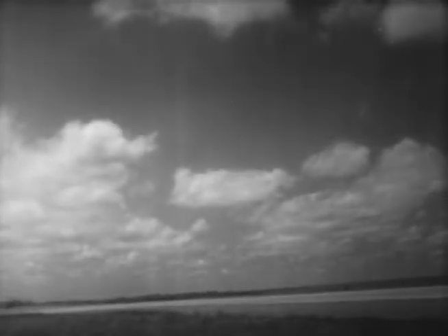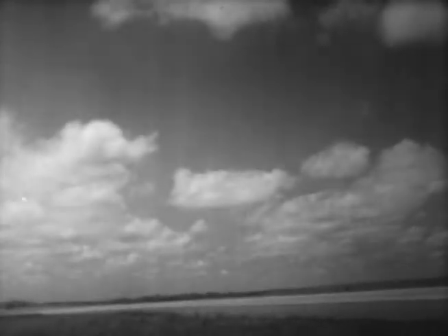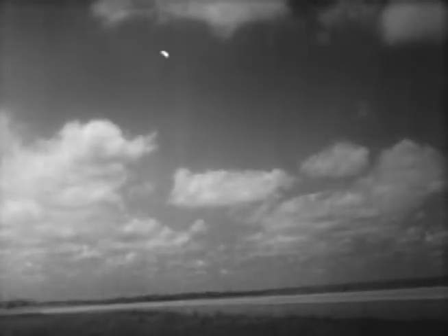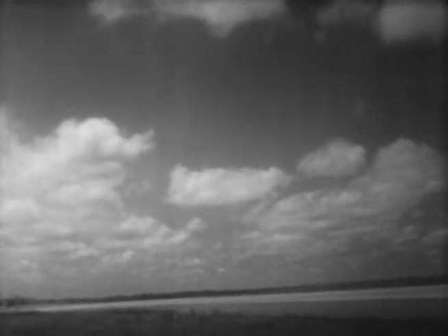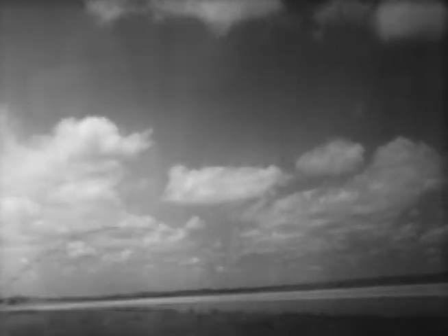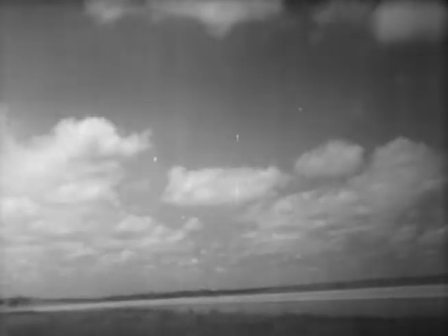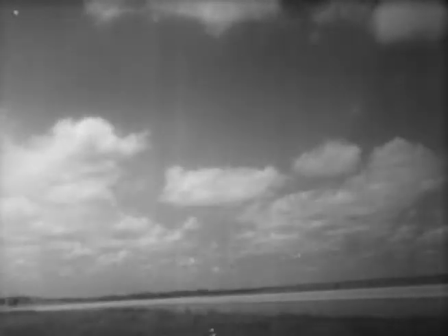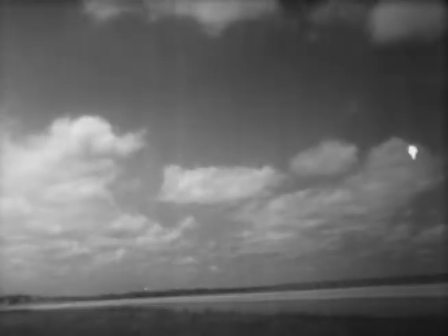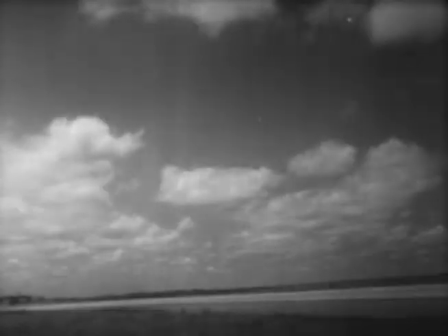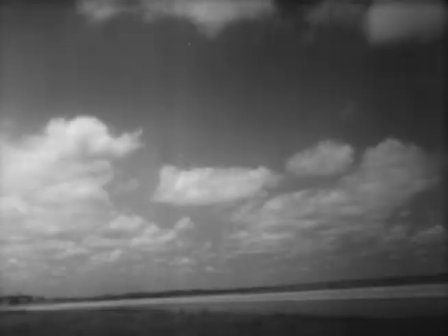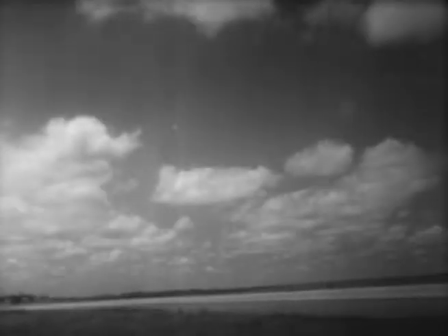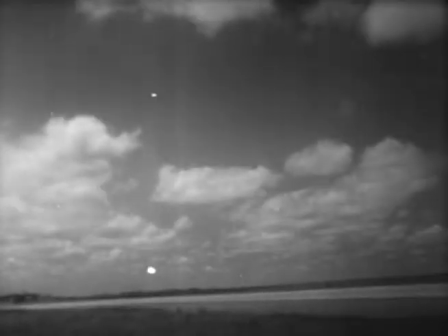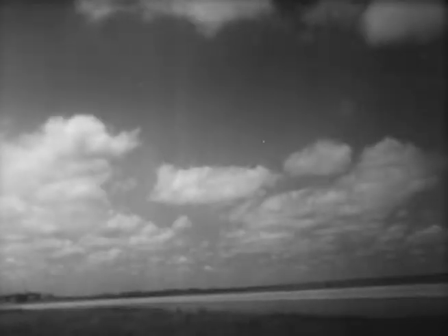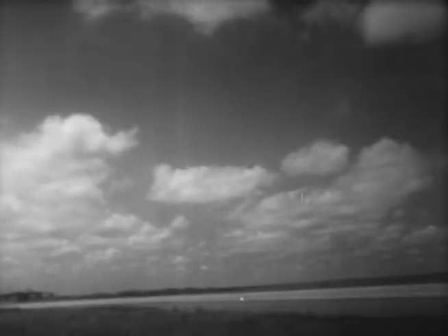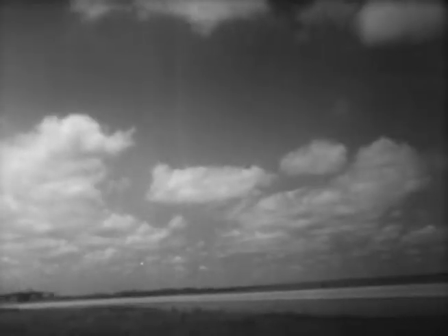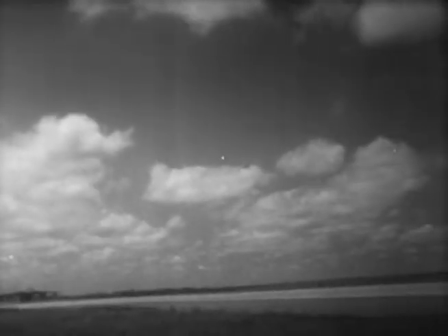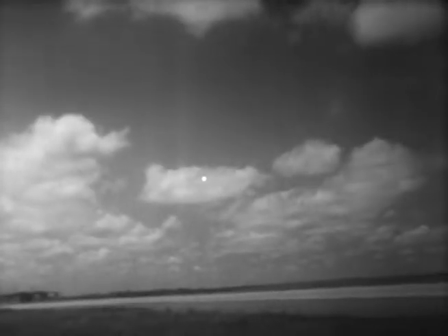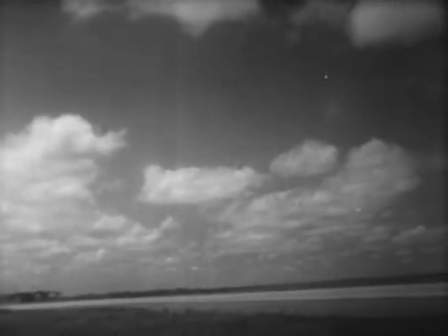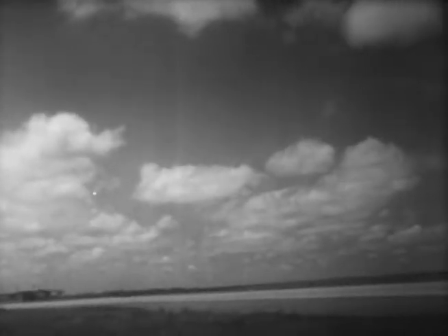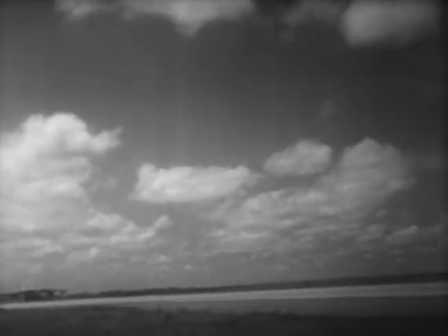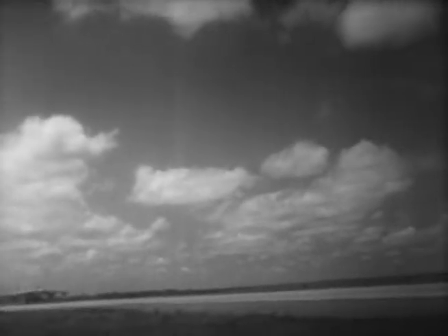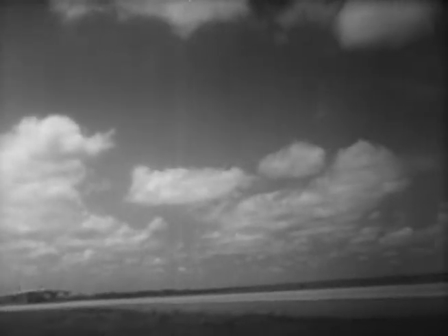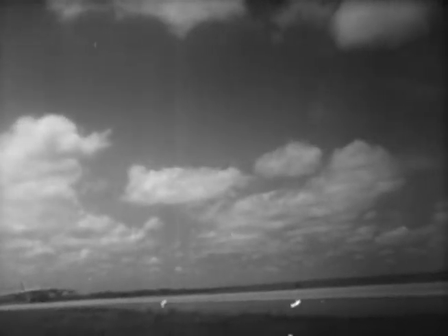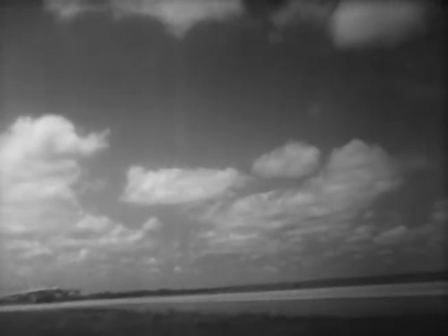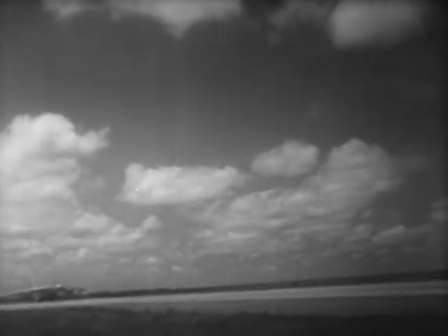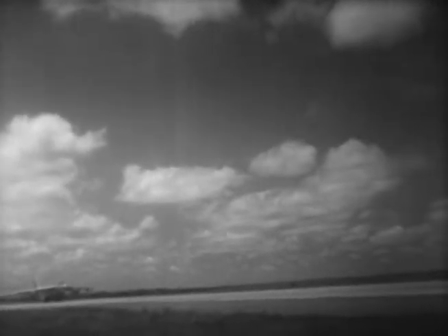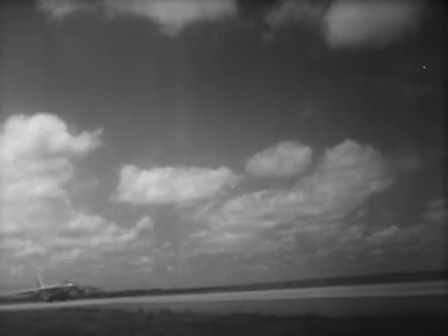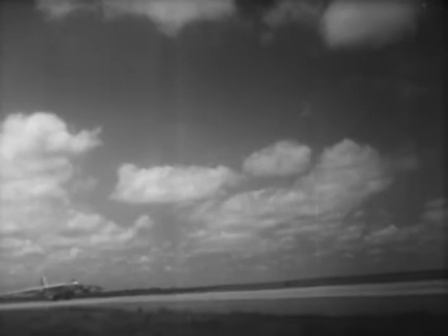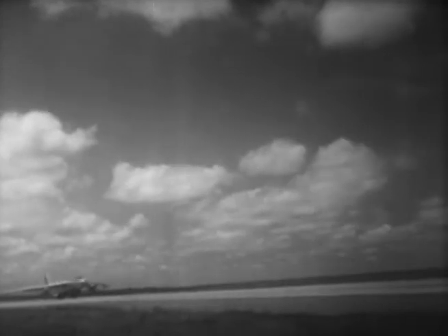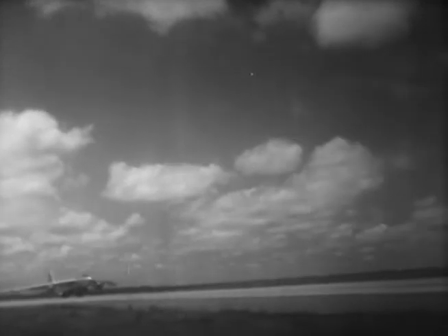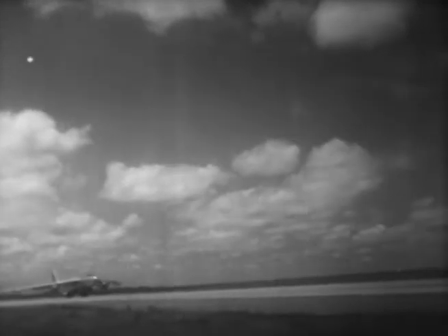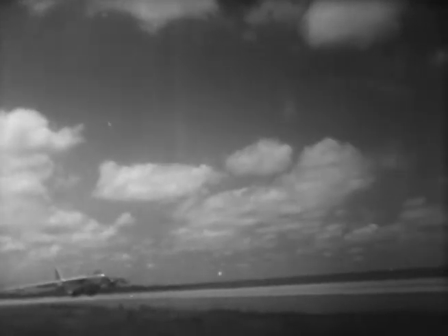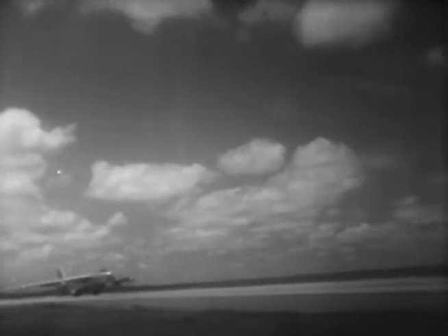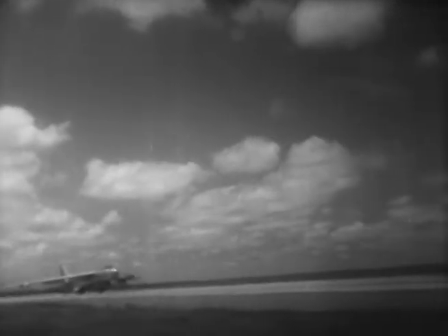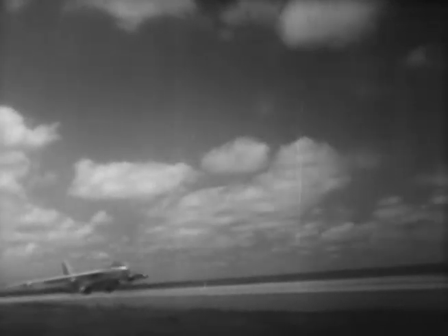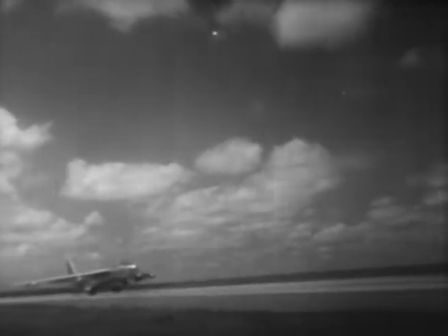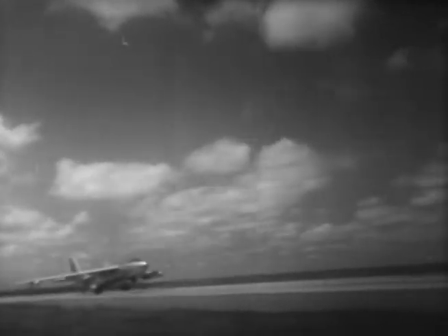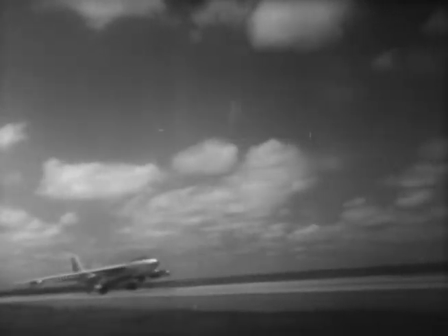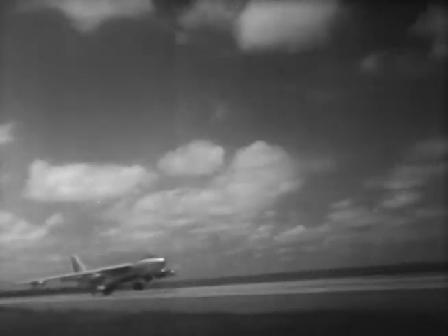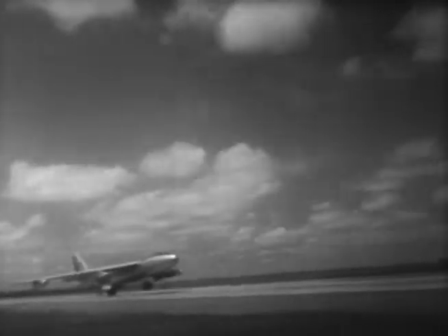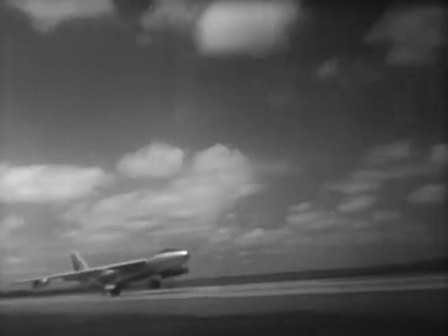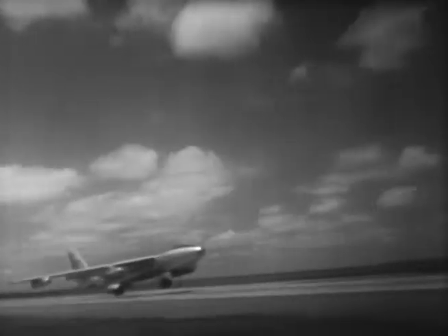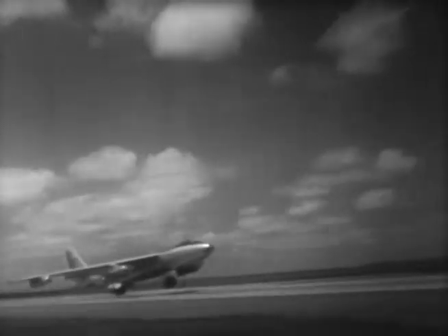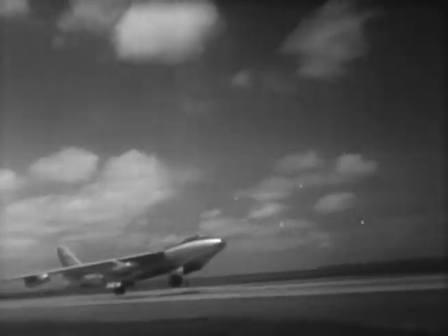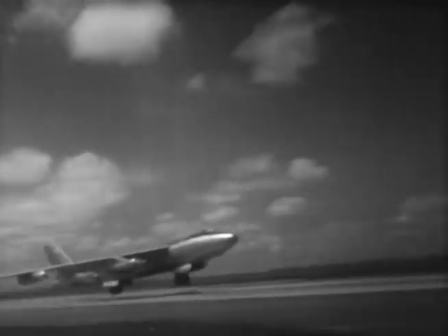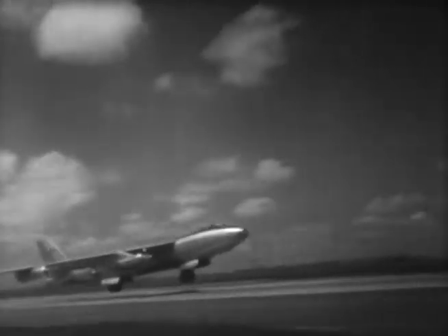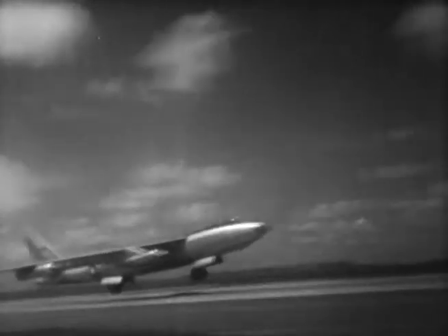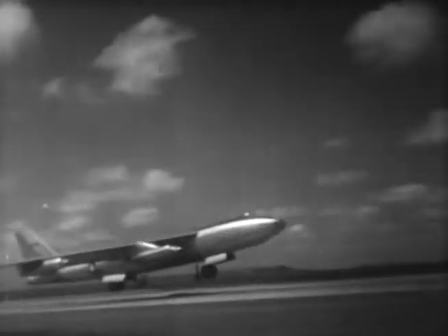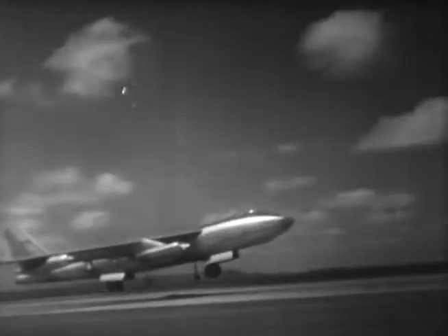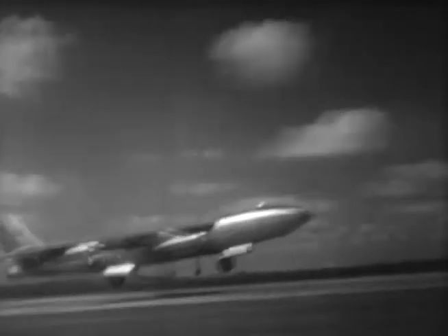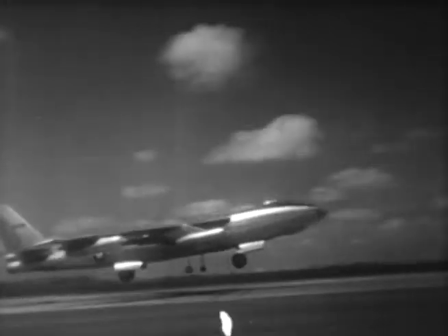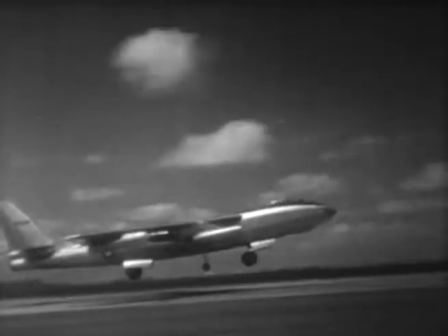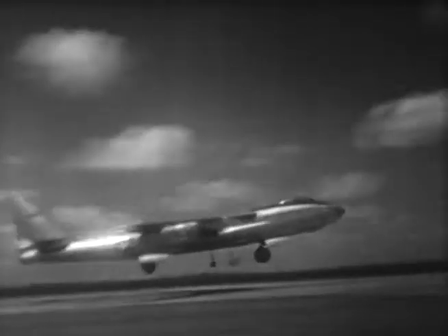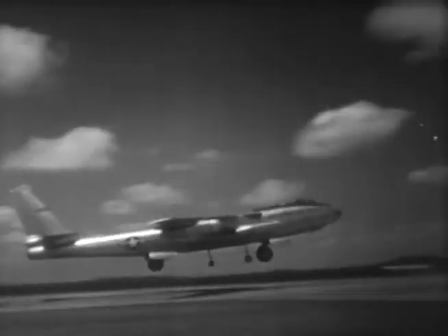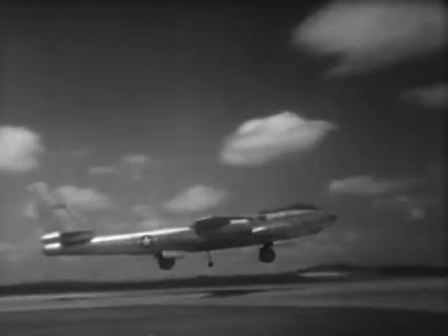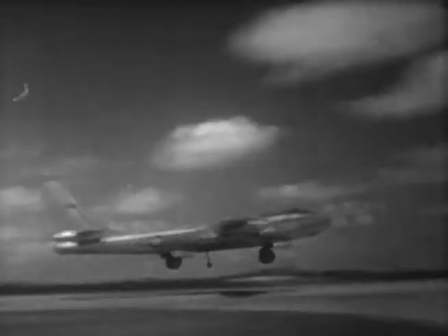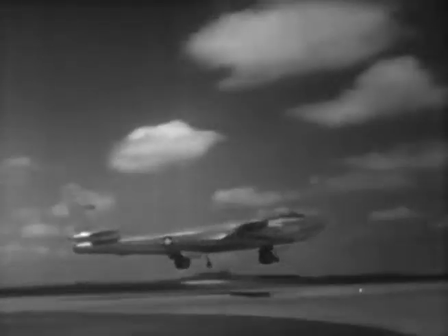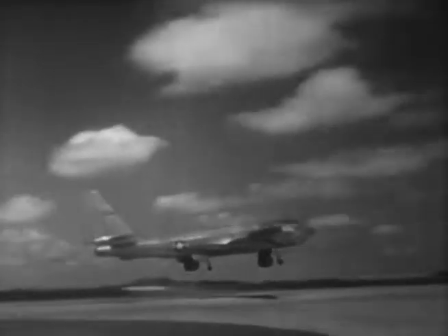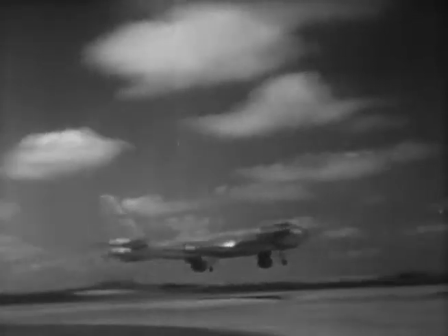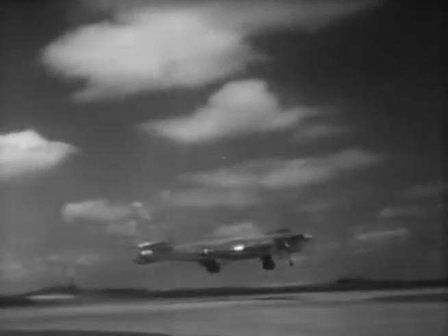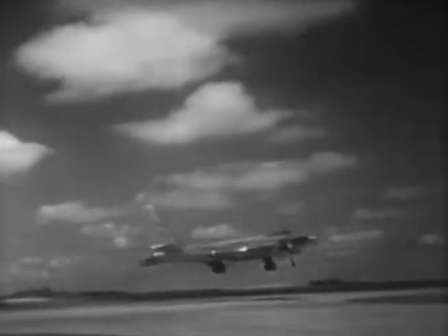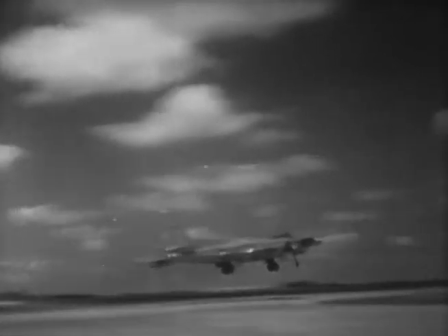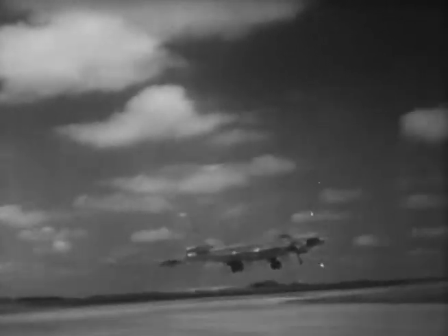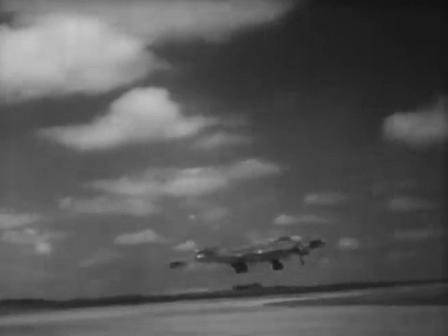The B-47 — product of the teamwork between industry and the armed forces, helping to give us dominance in the air.